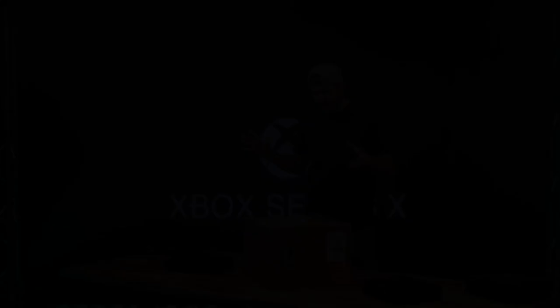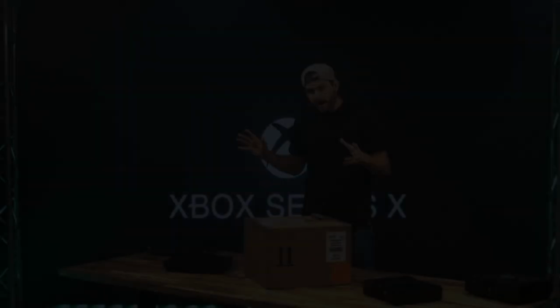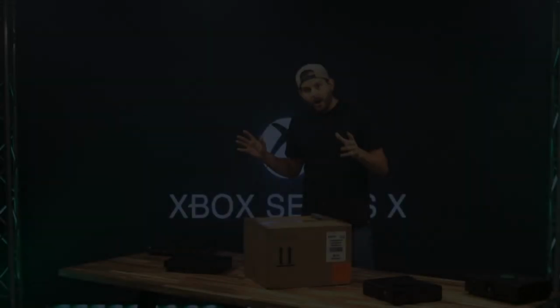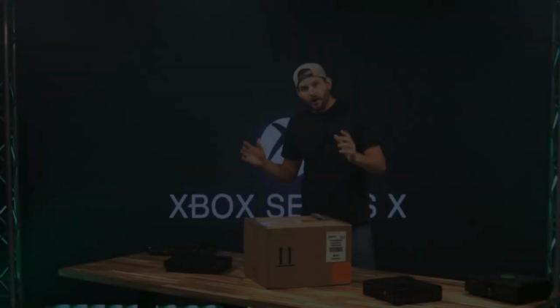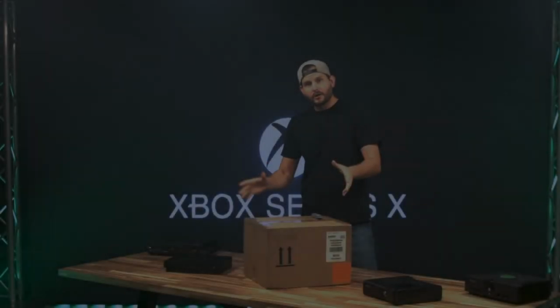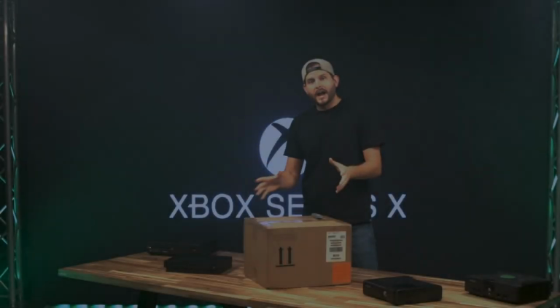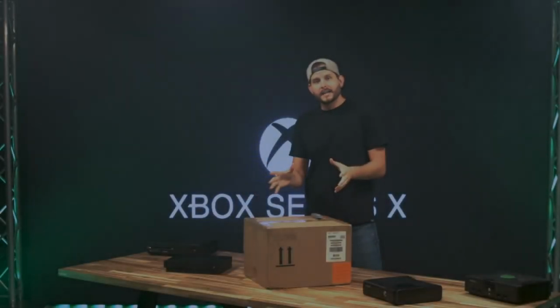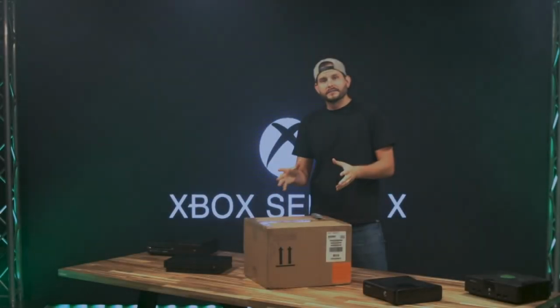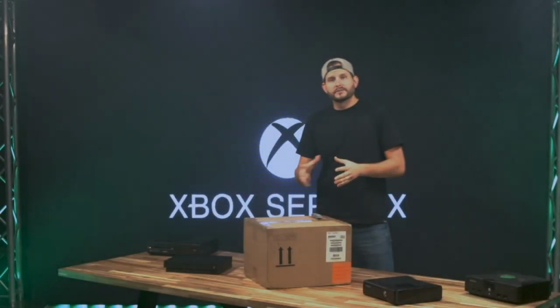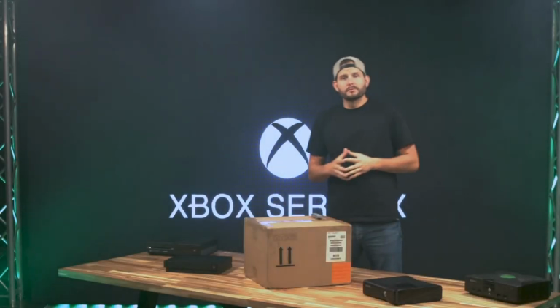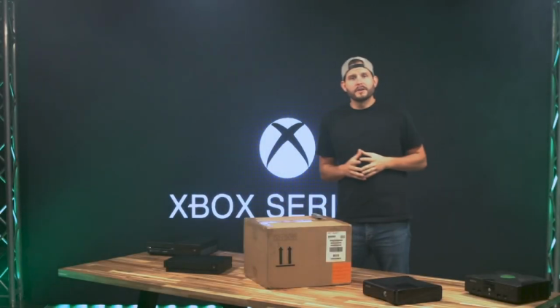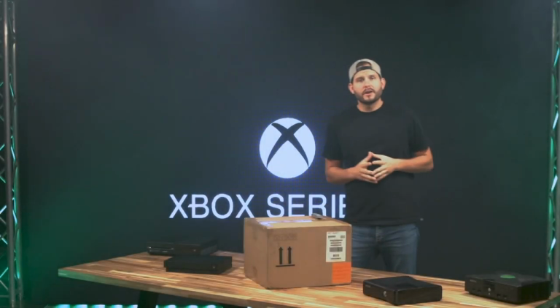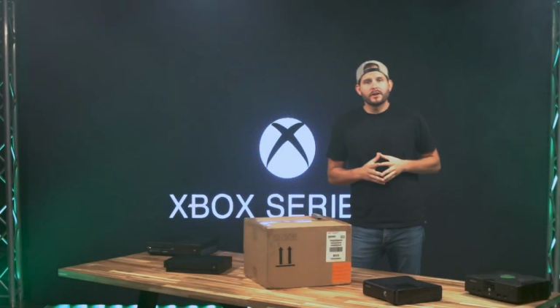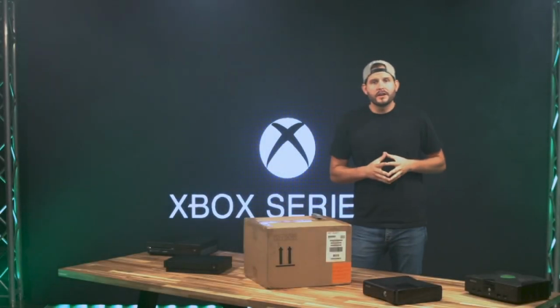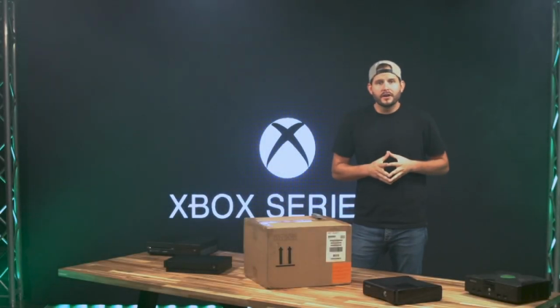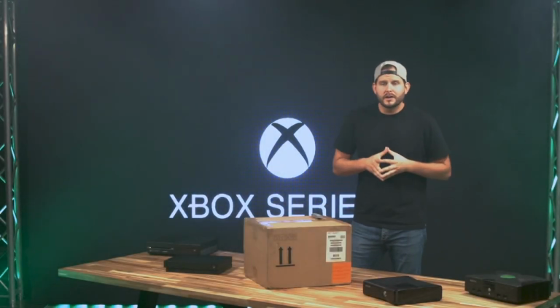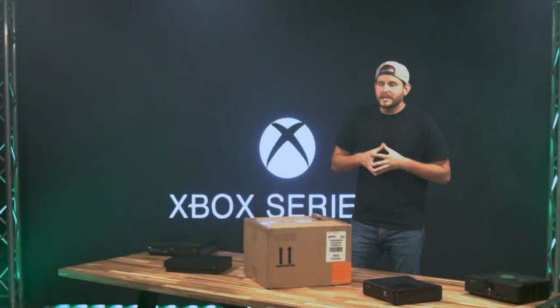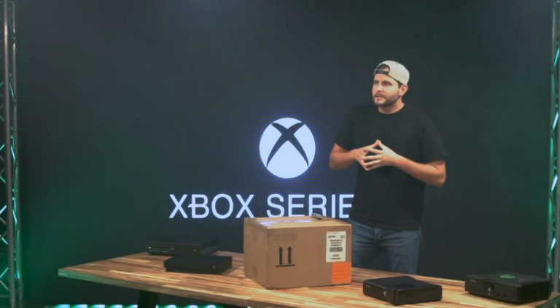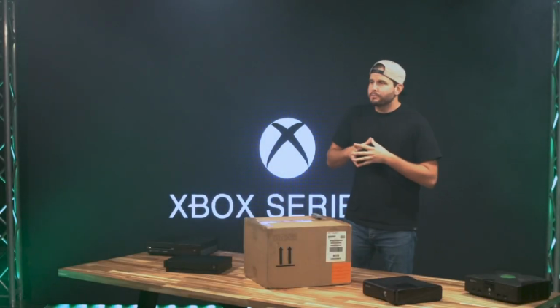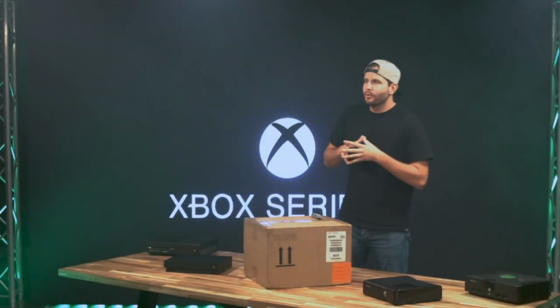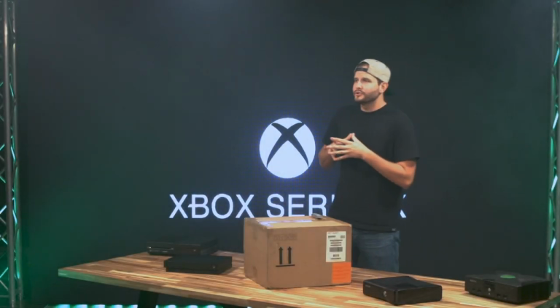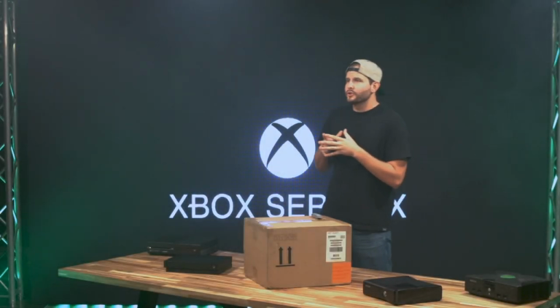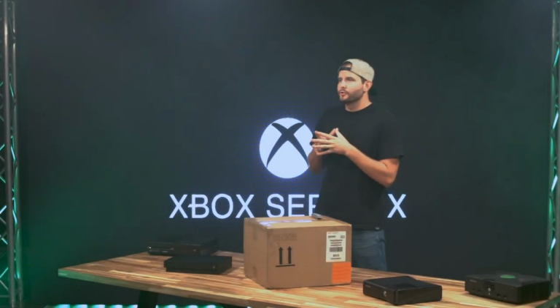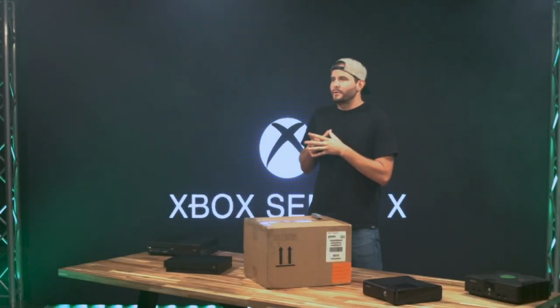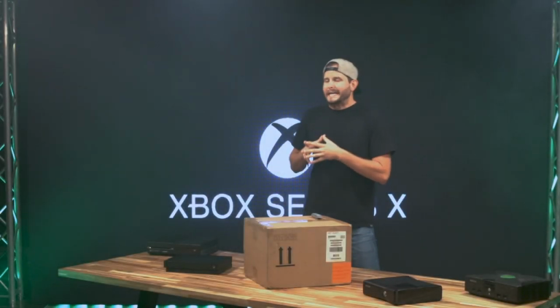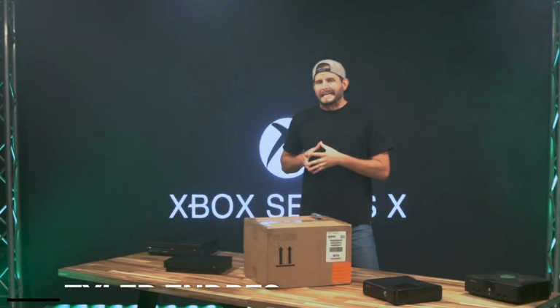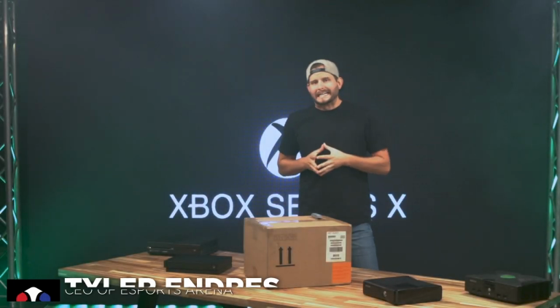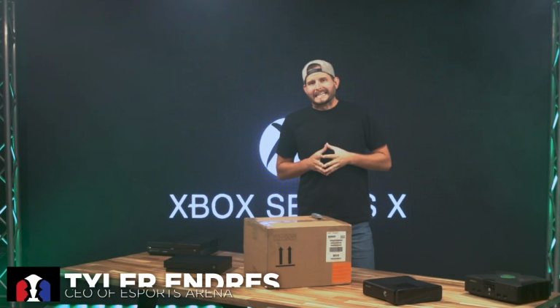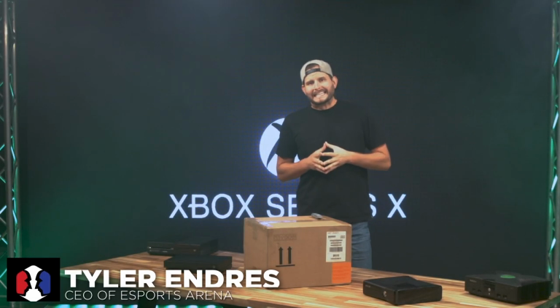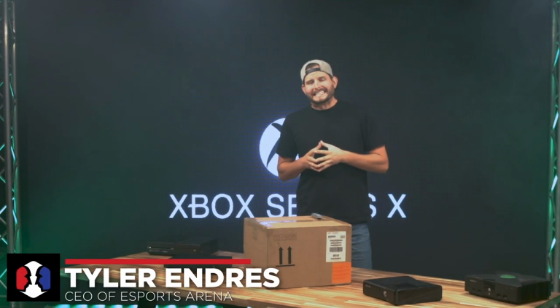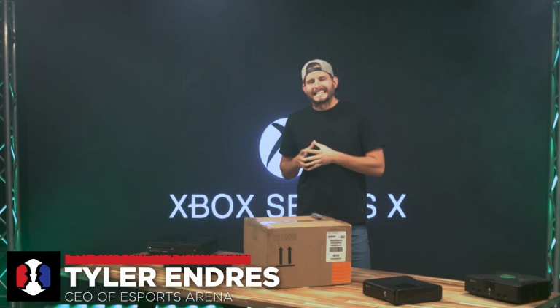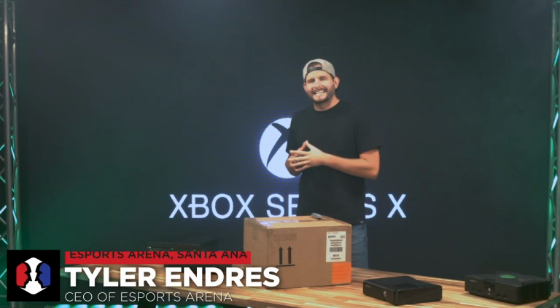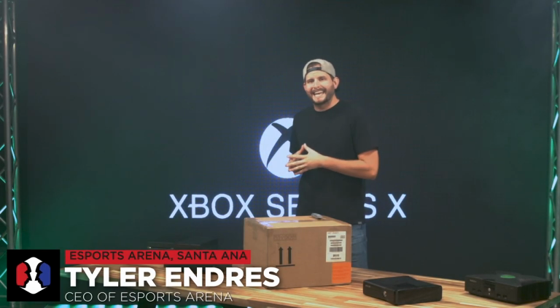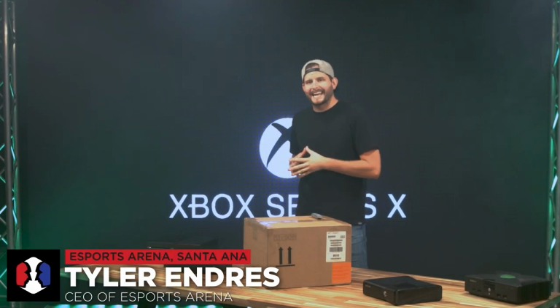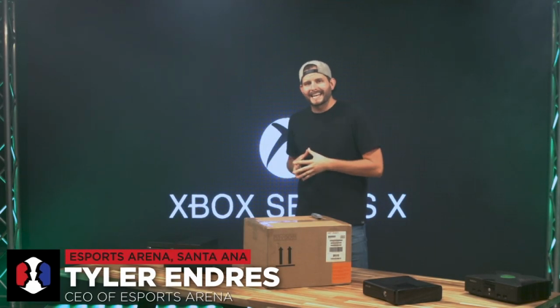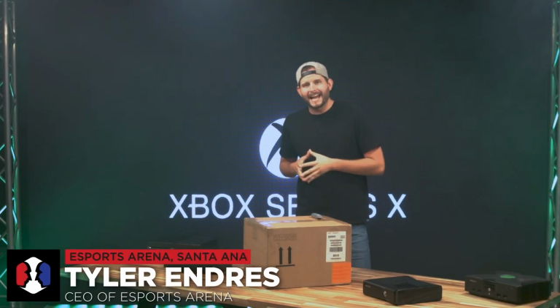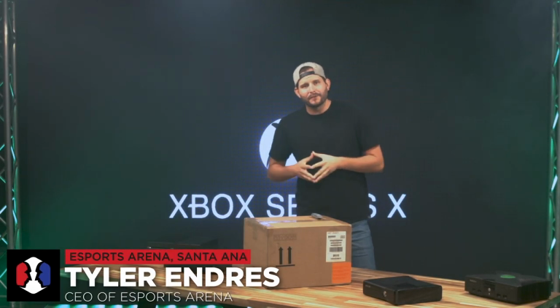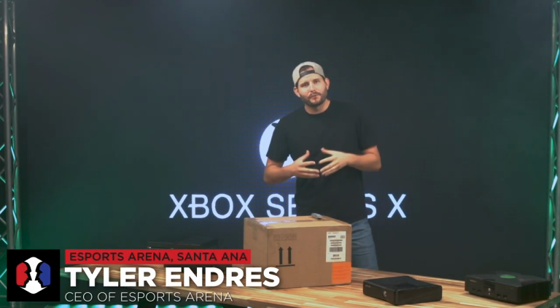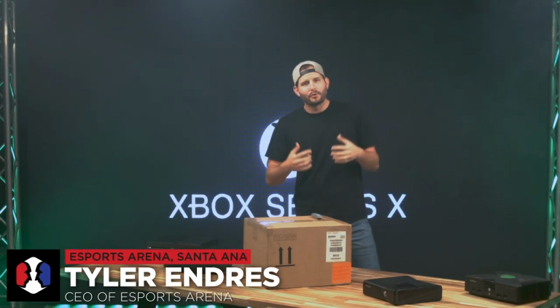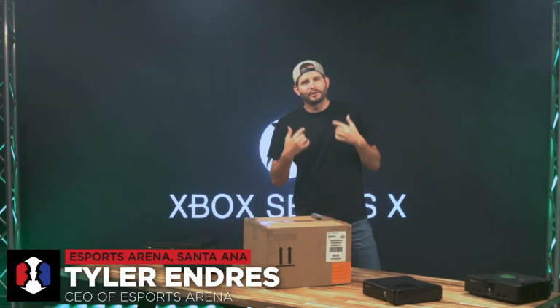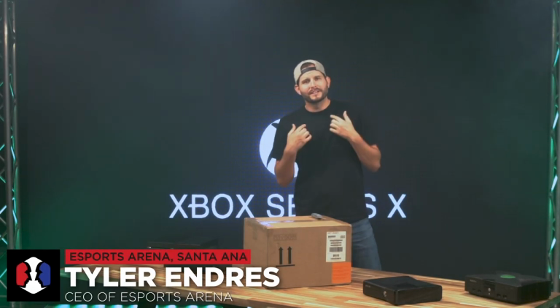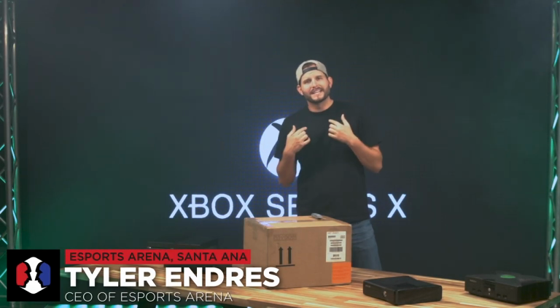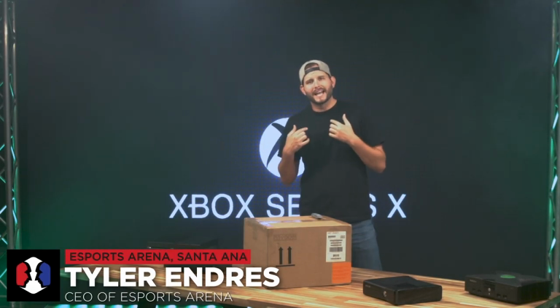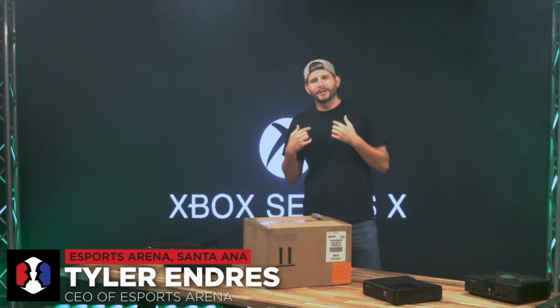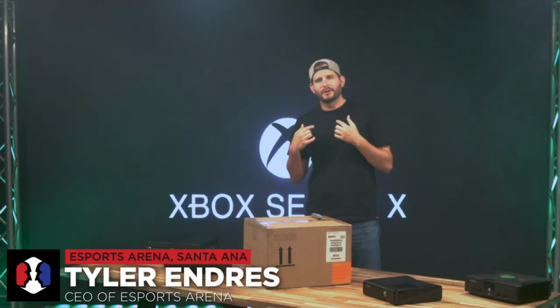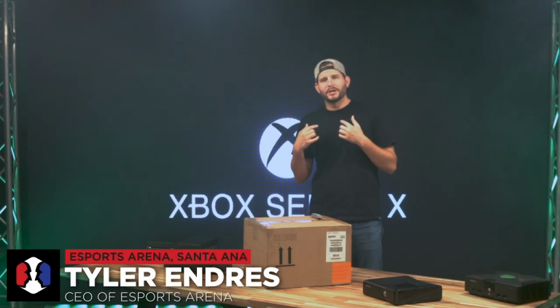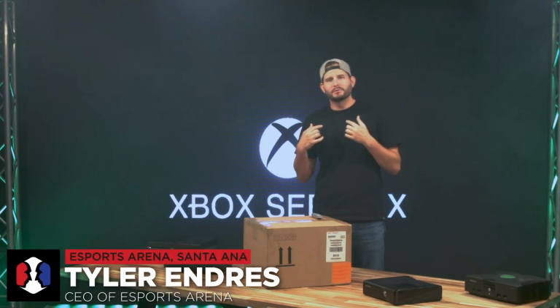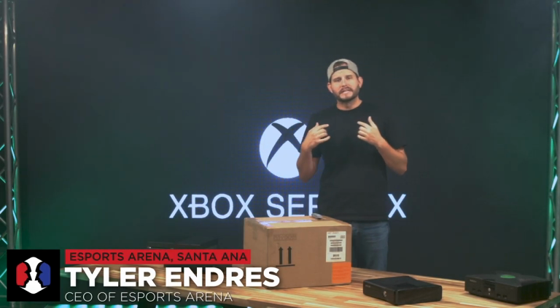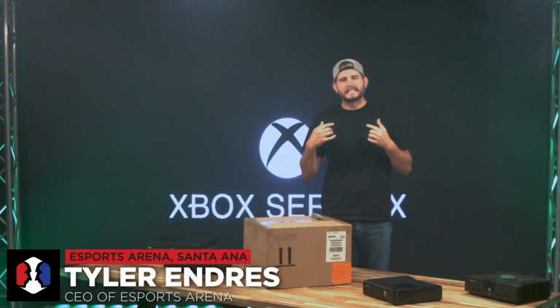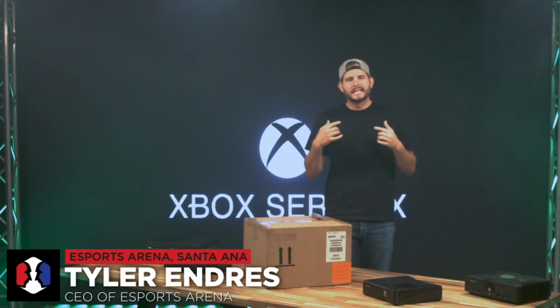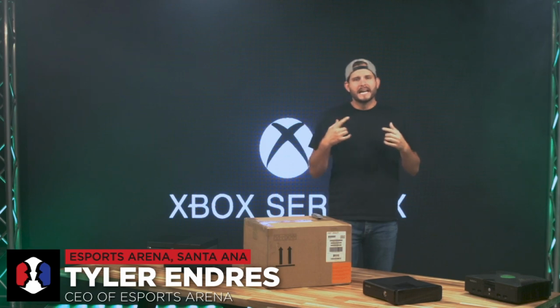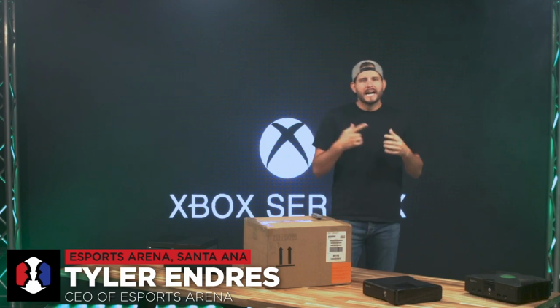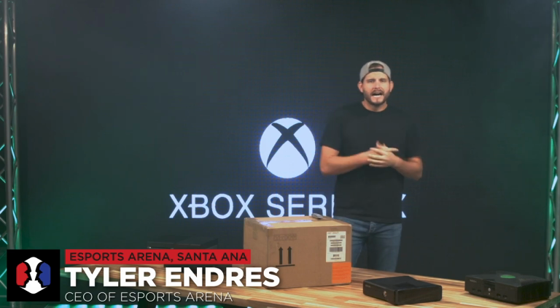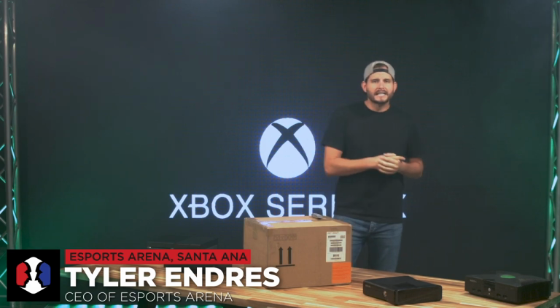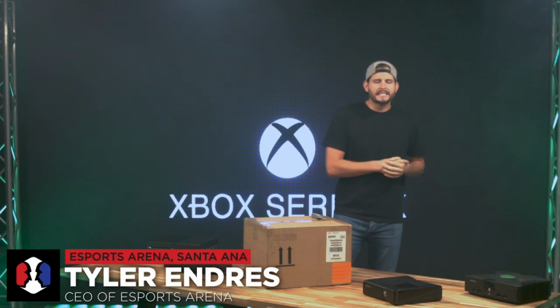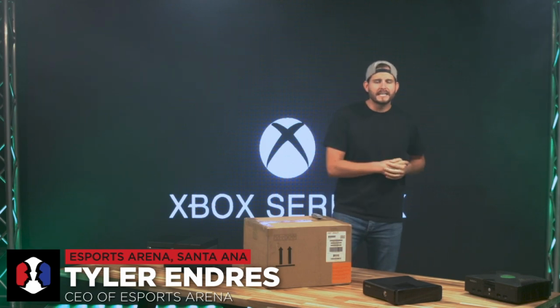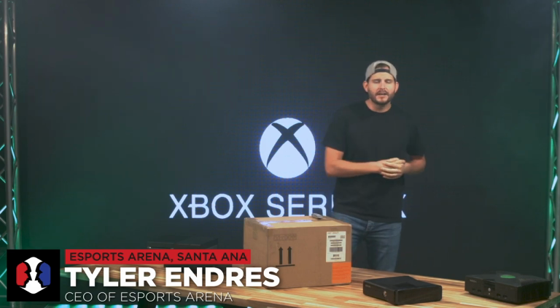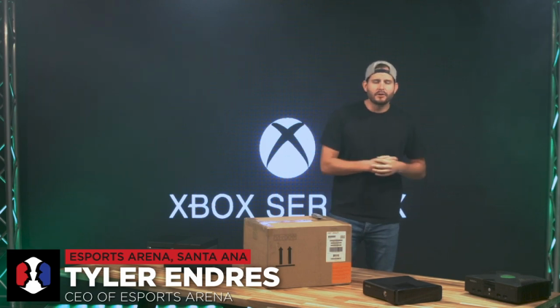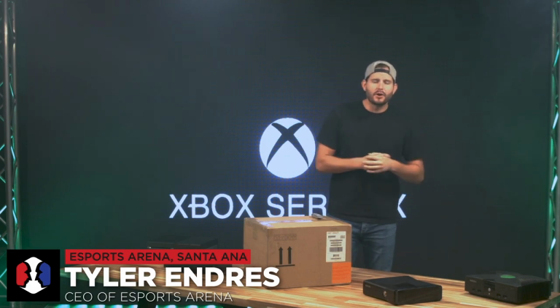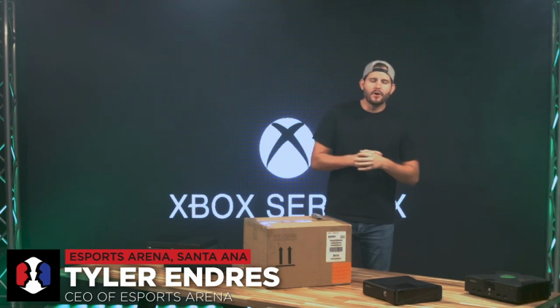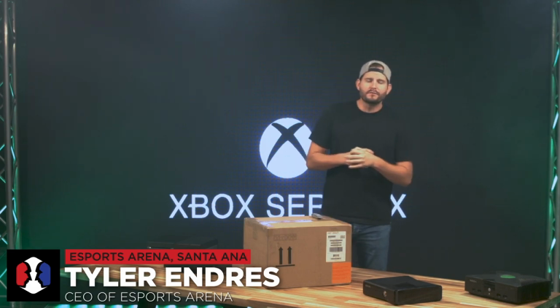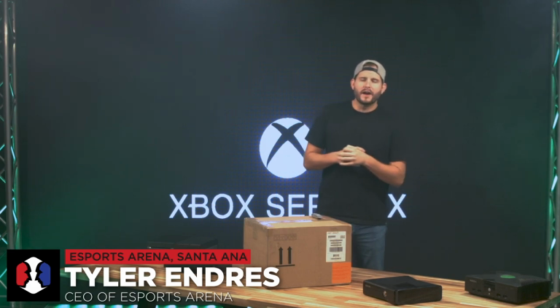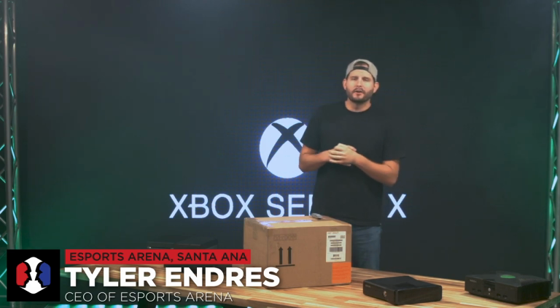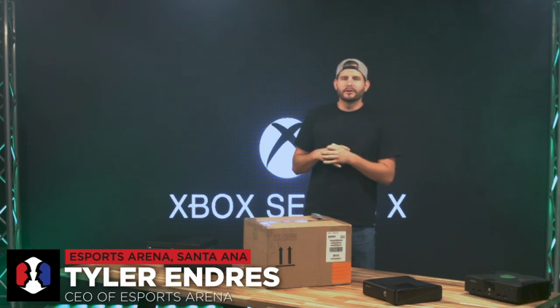All right, so we are here at Esports Arena in Santa Ana, California. Tyler Endres, CEO and co-founder.